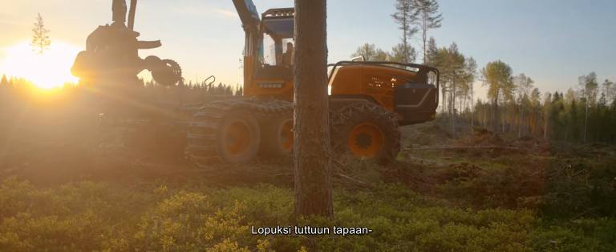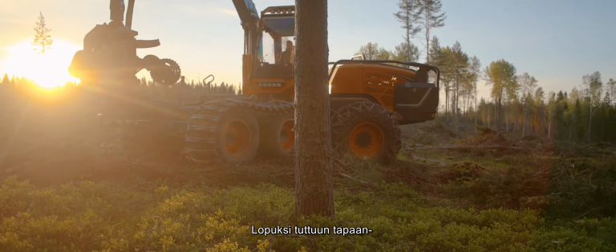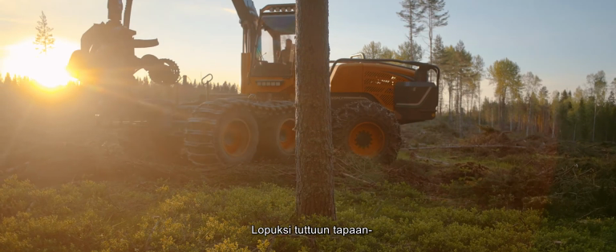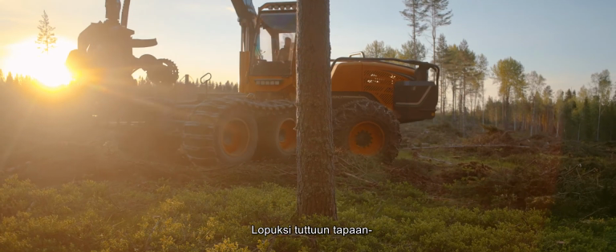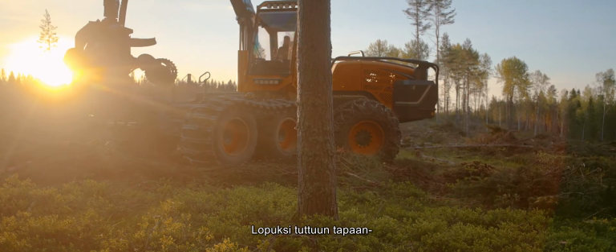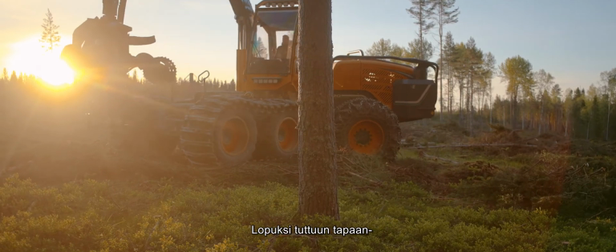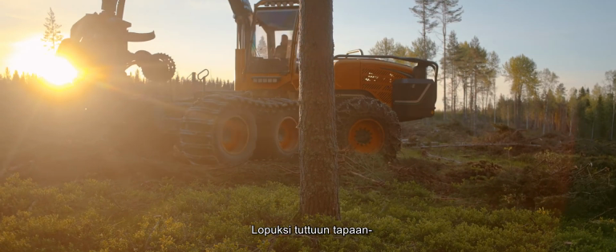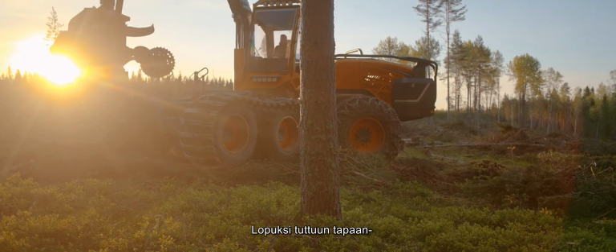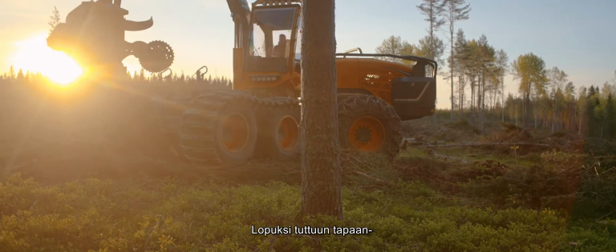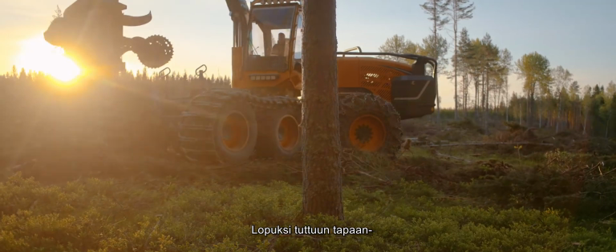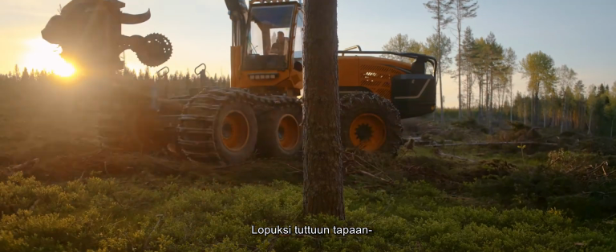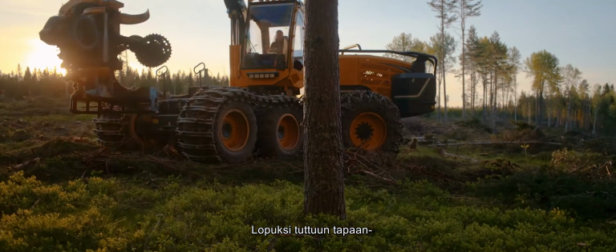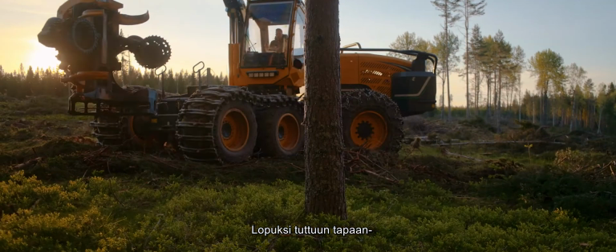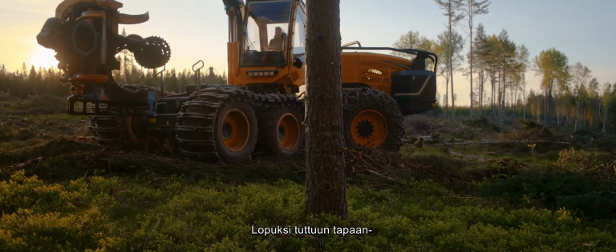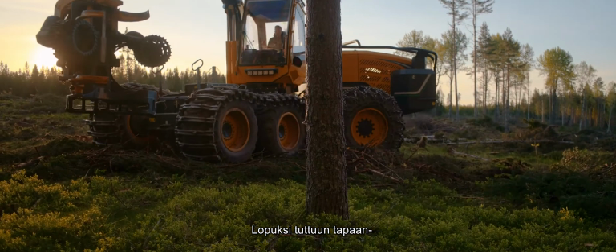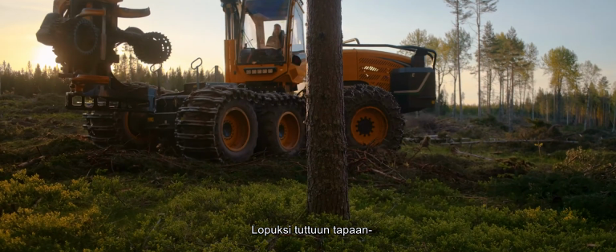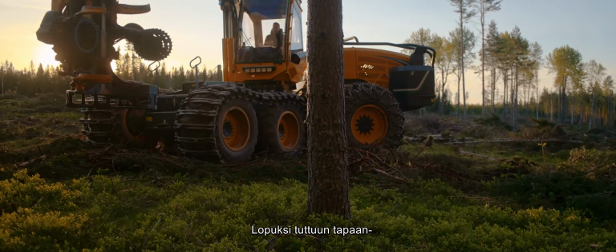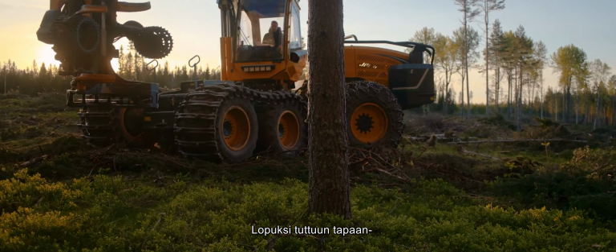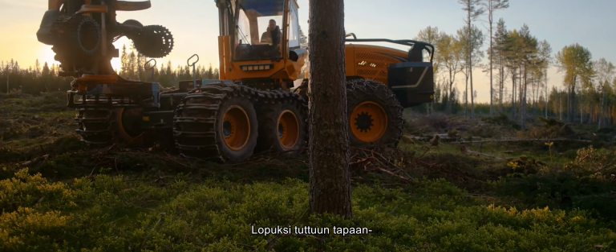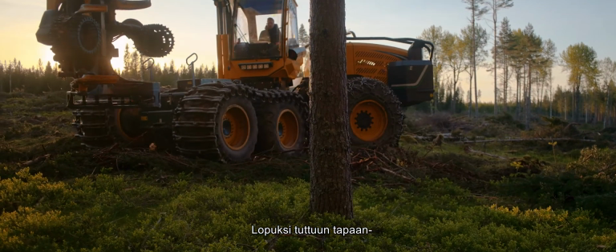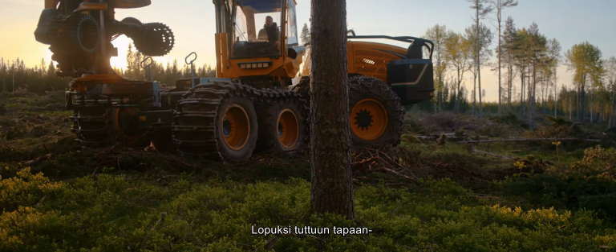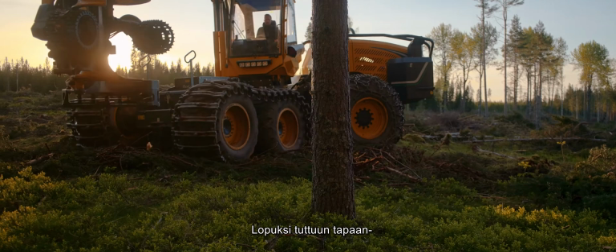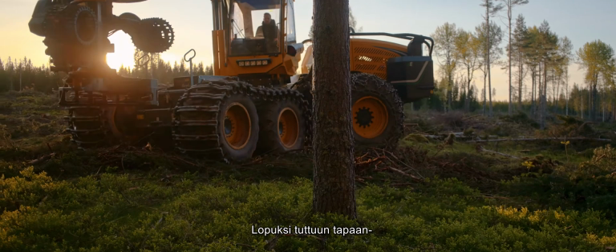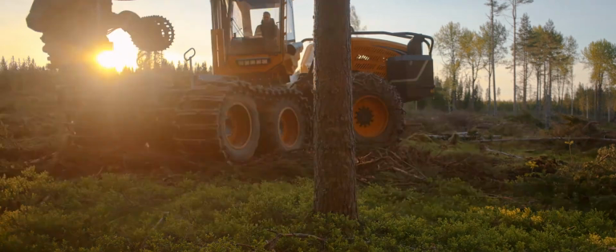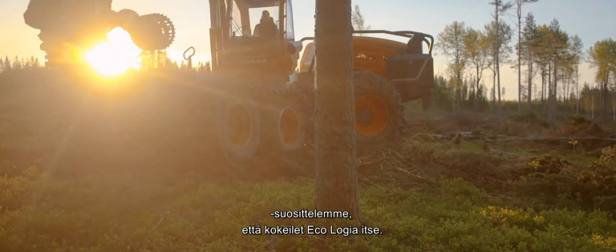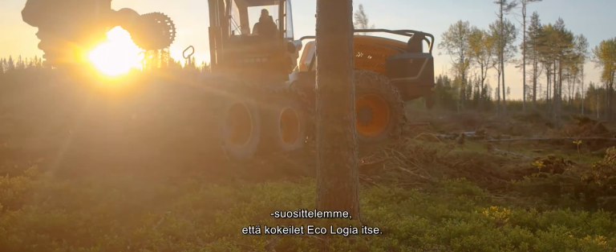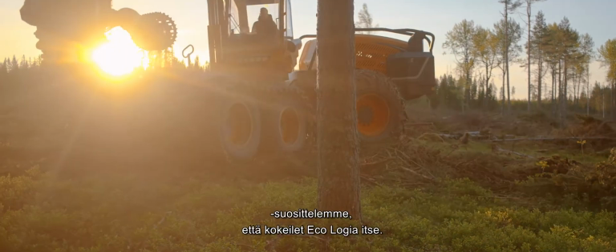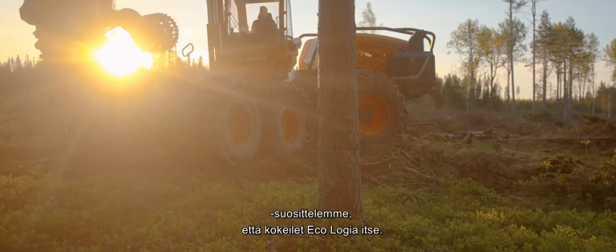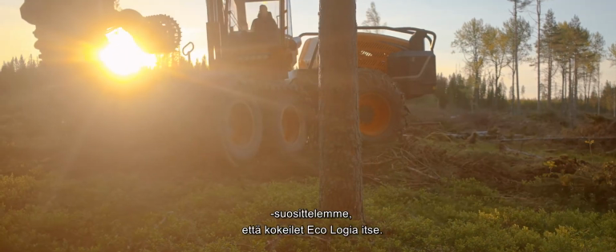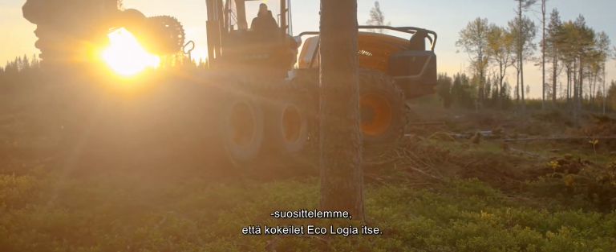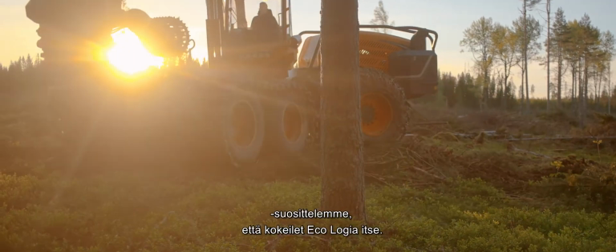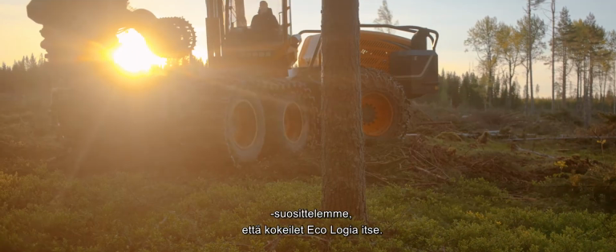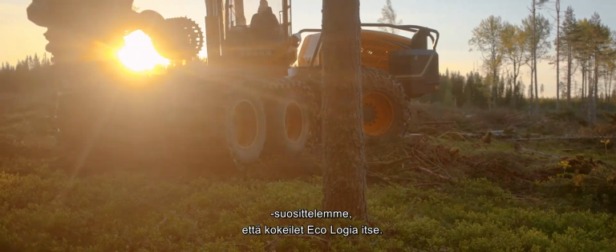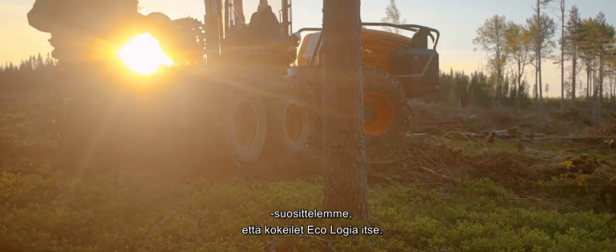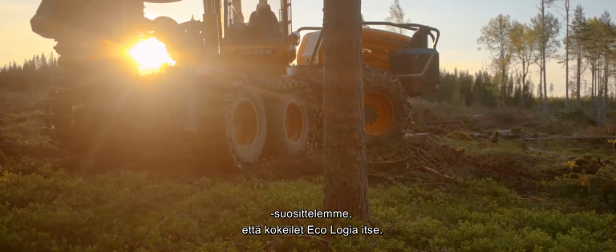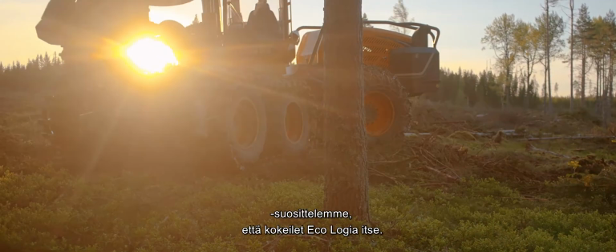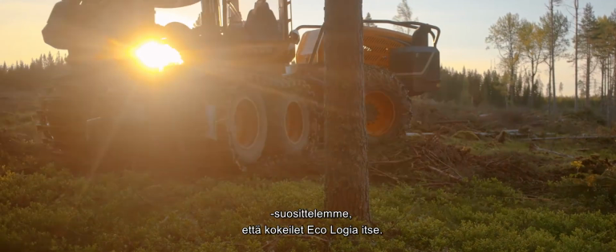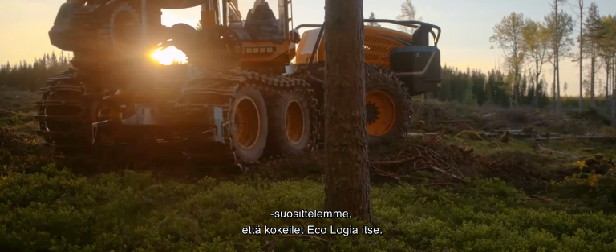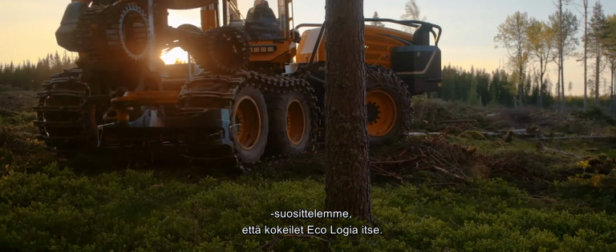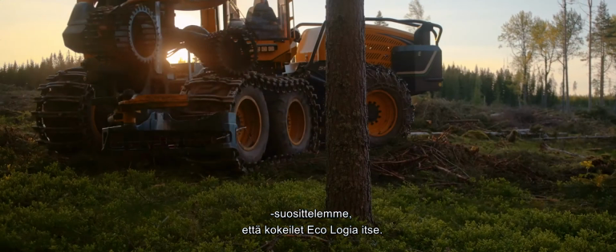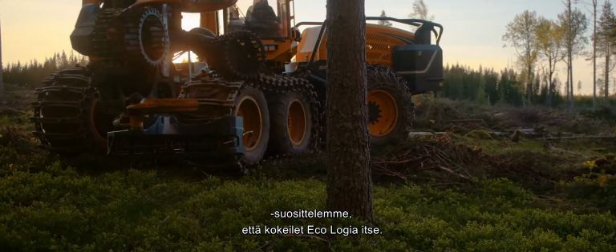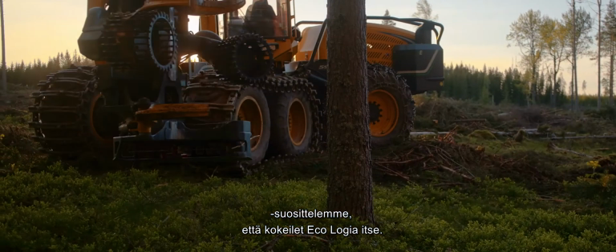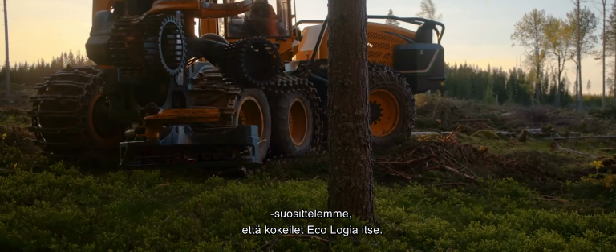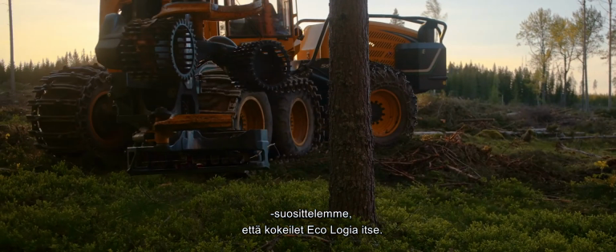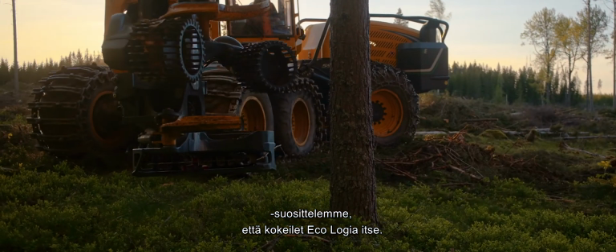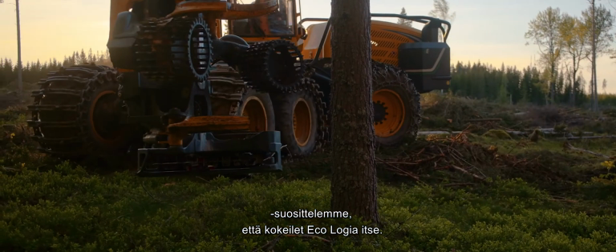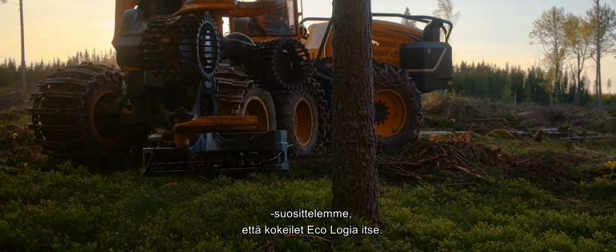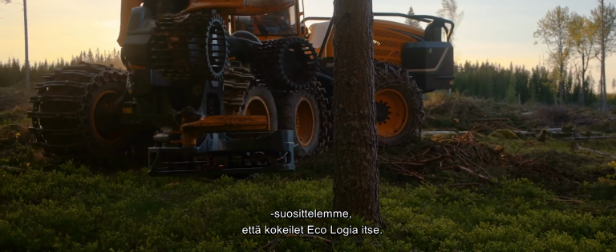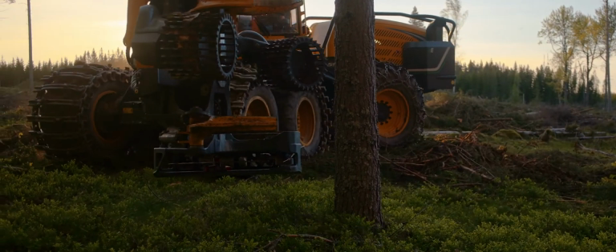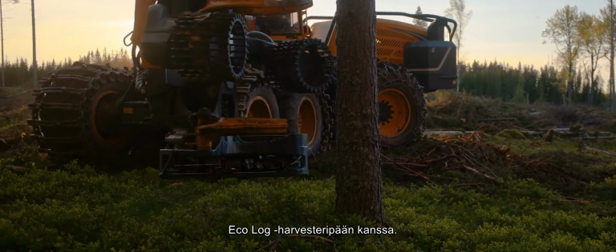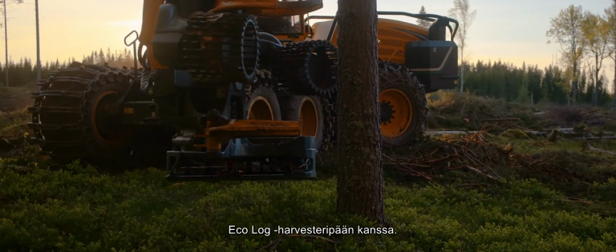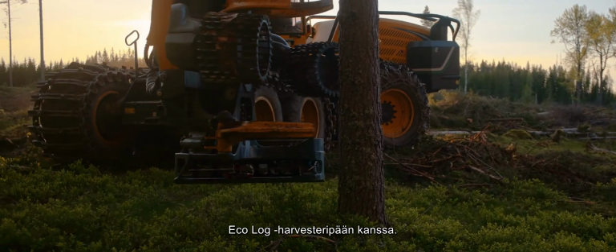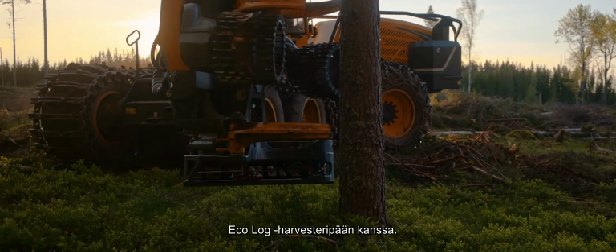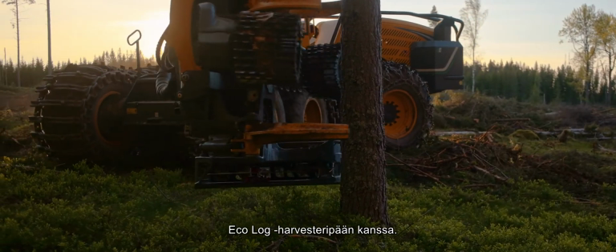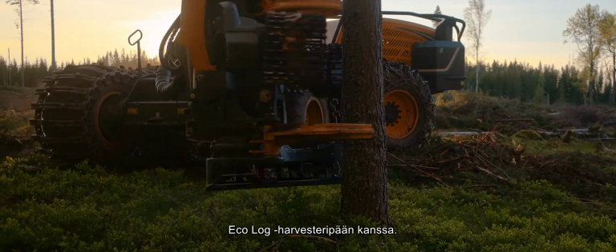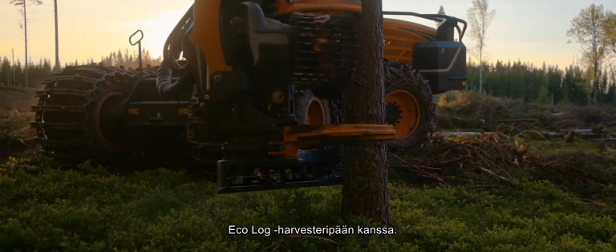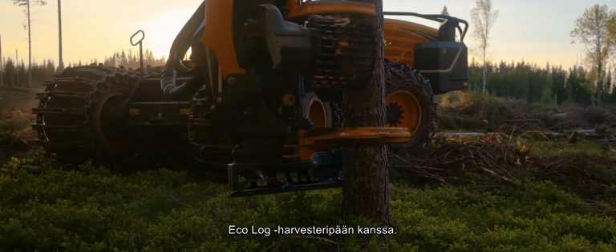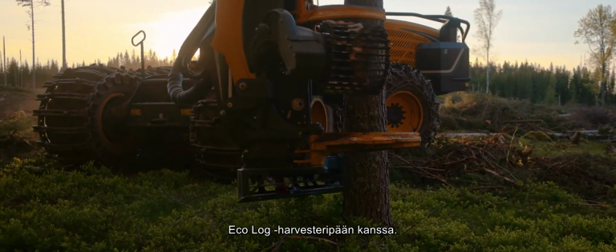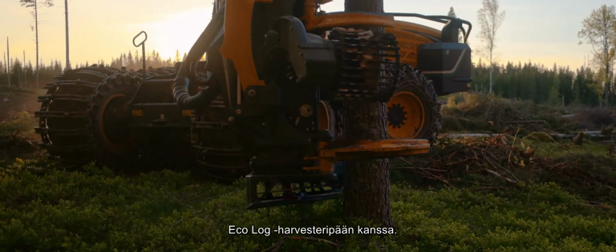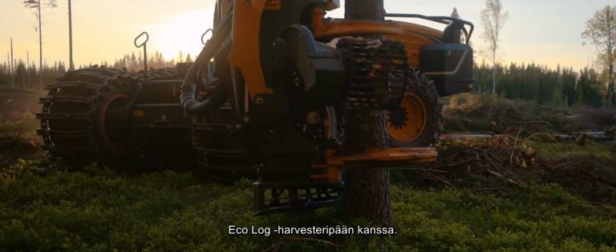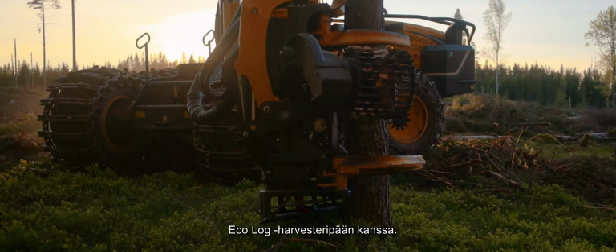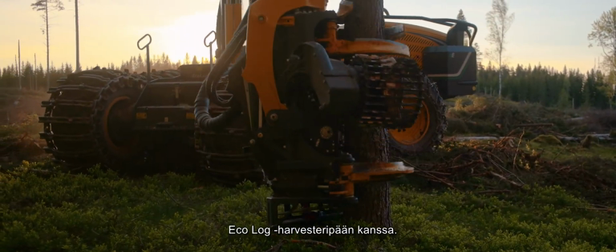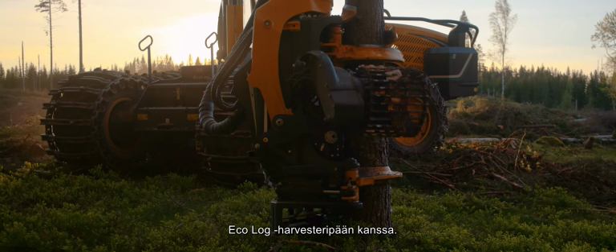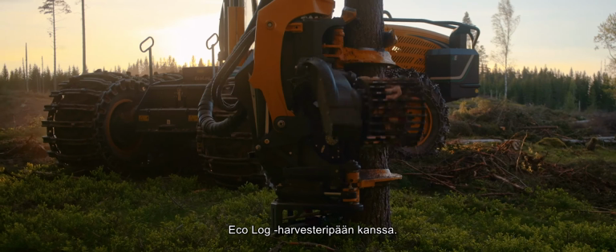We at EcoLog are convinced that our new Harvester Heads, together with our Harvester Chassis, will take your productivity and profitability to a whole new level. So we'll close as we usually do, by recommending you try an EcoLog yourself, with an EcoLog Harvester Head.